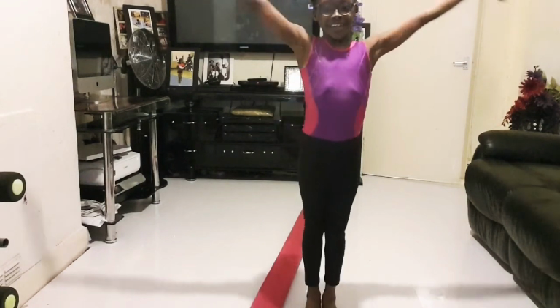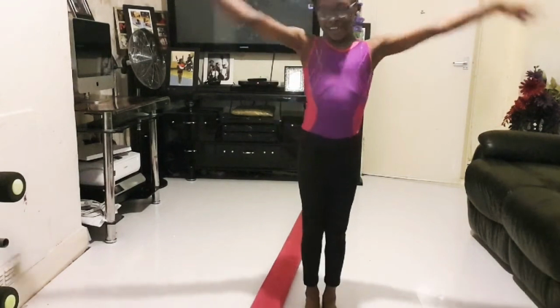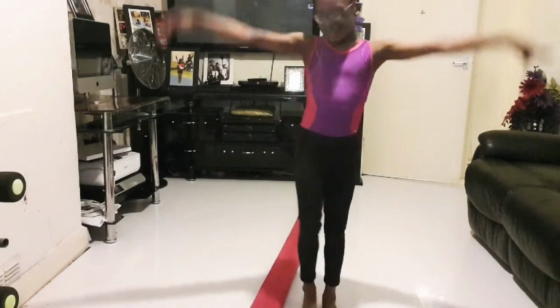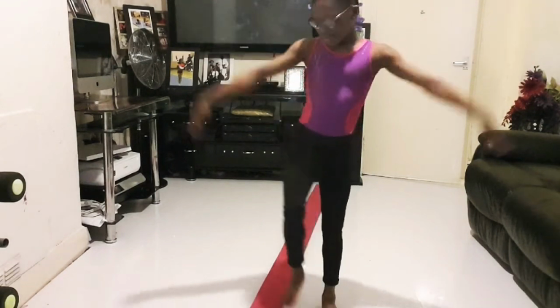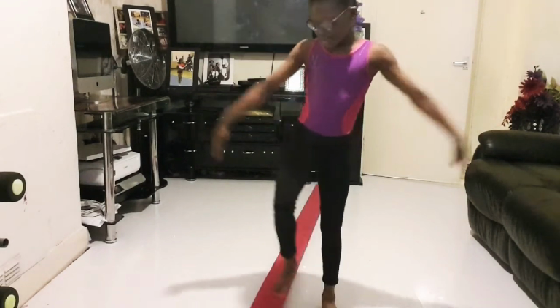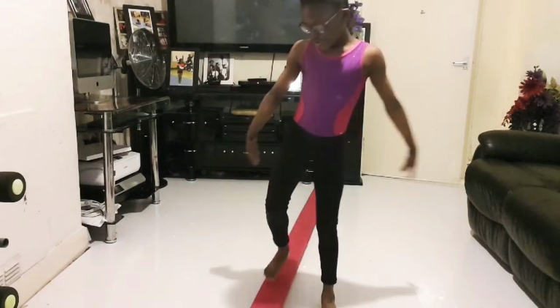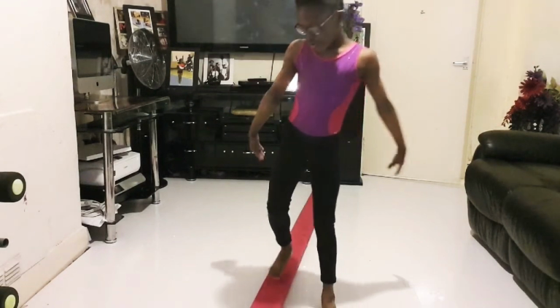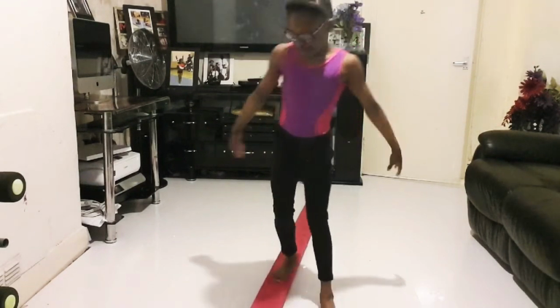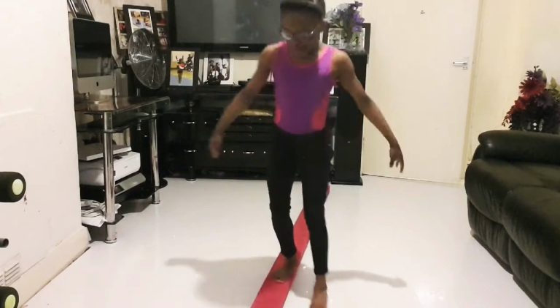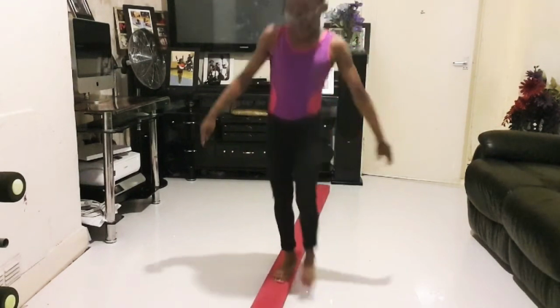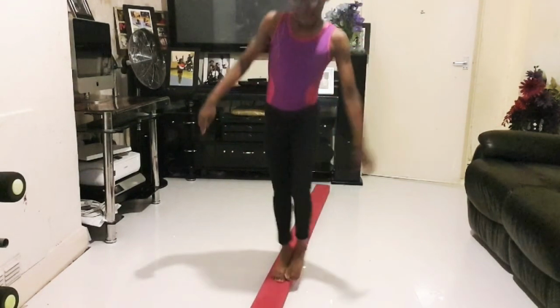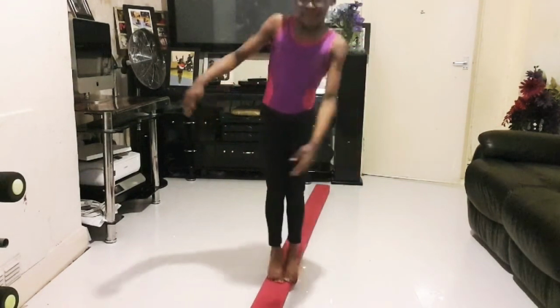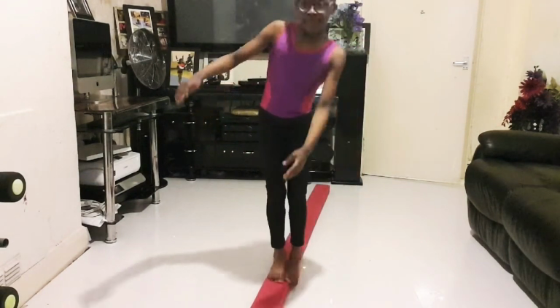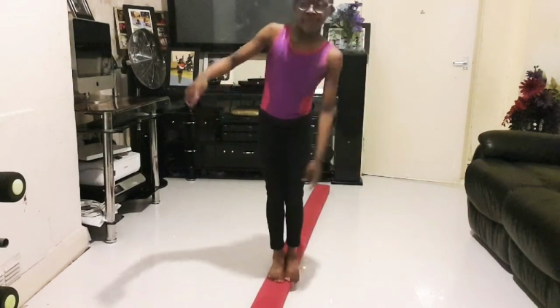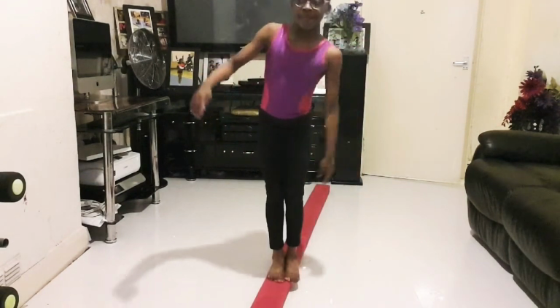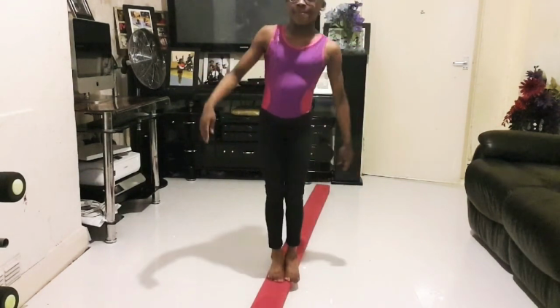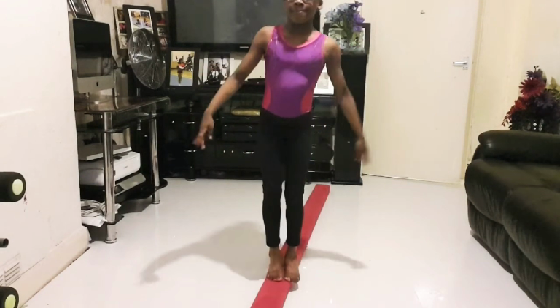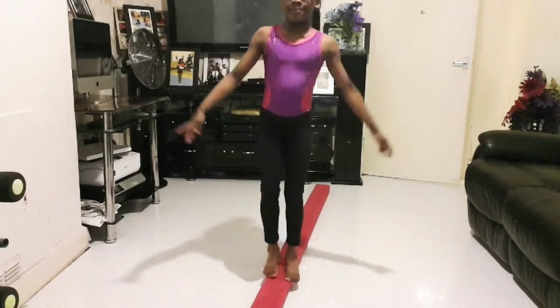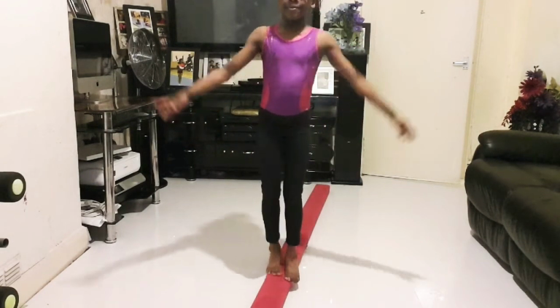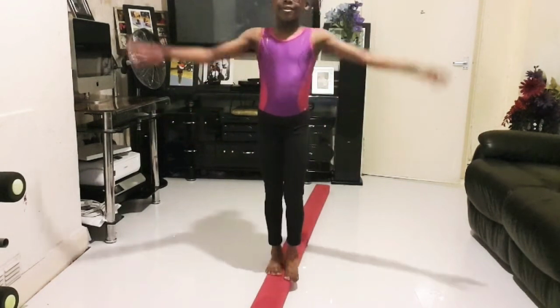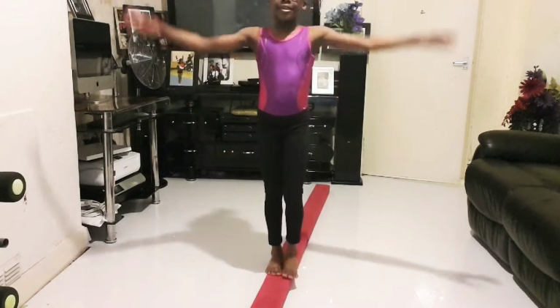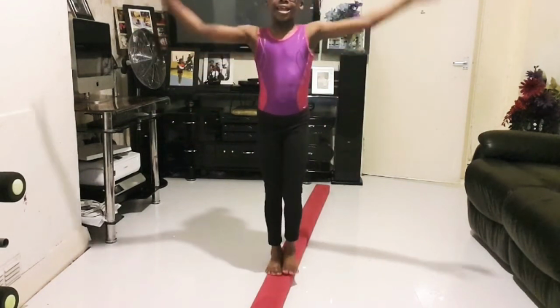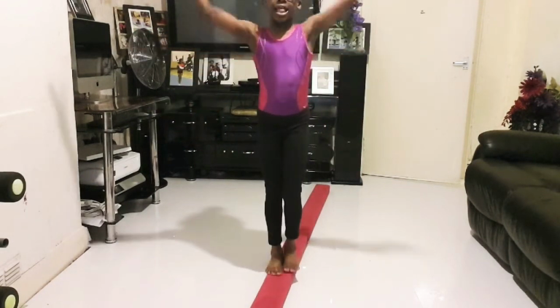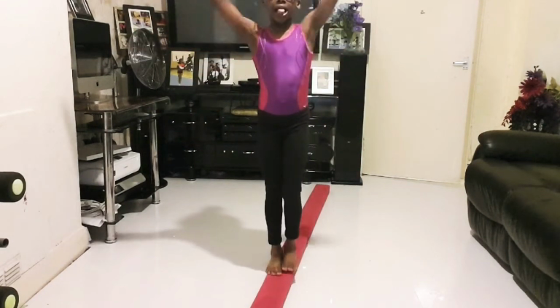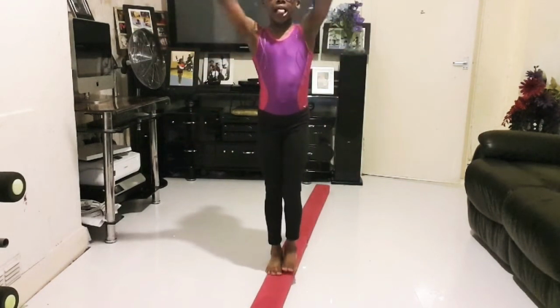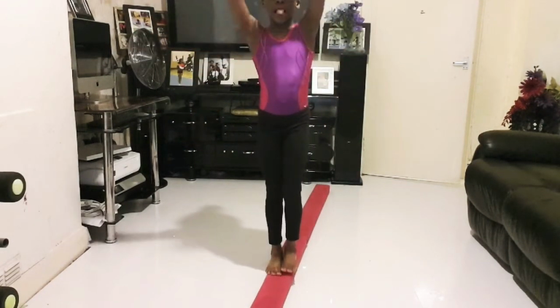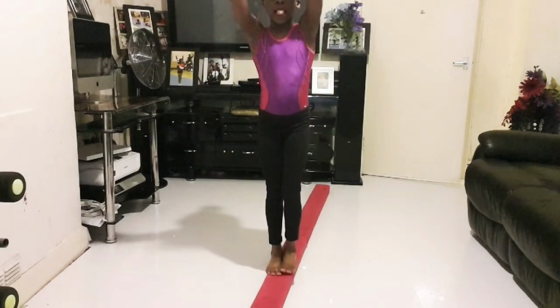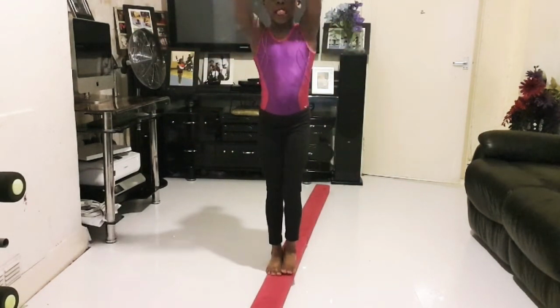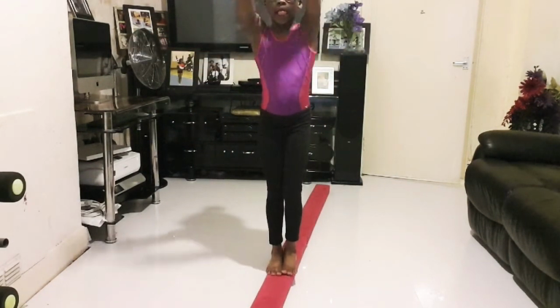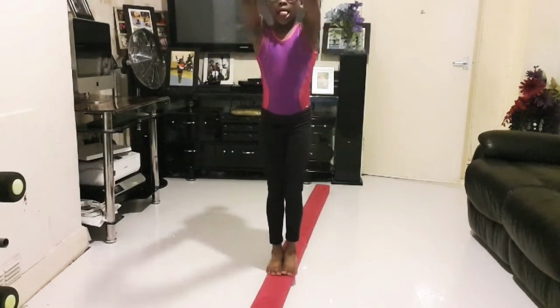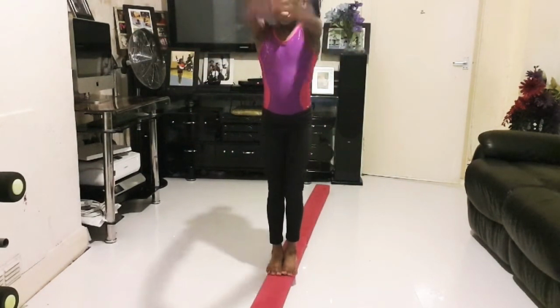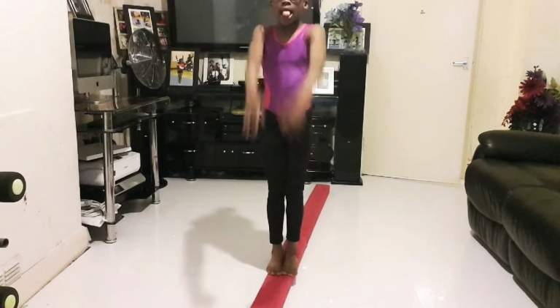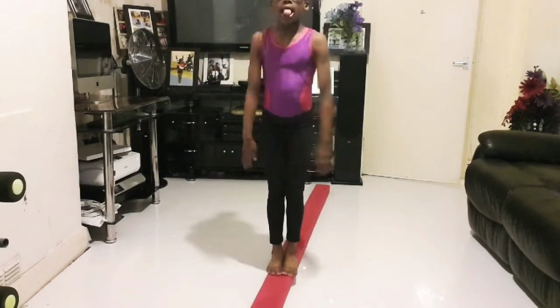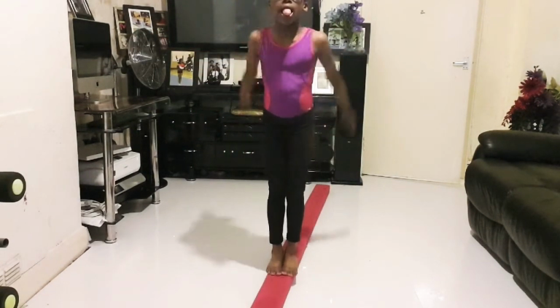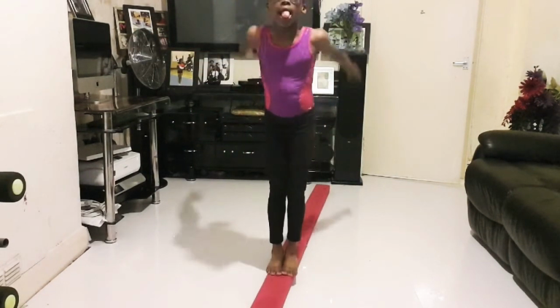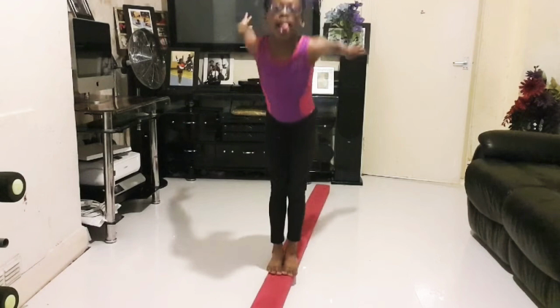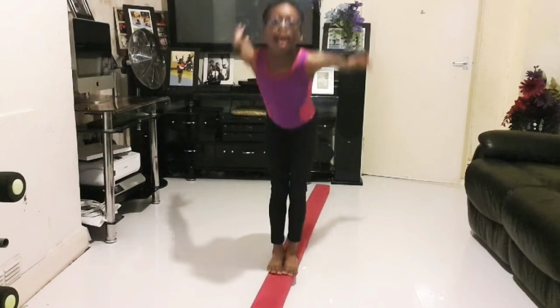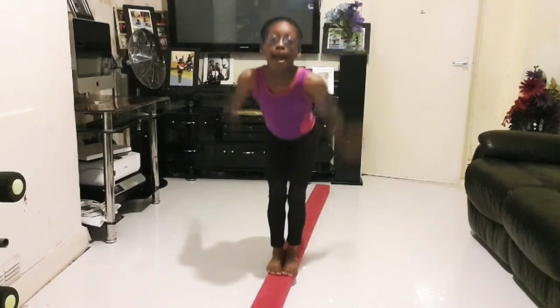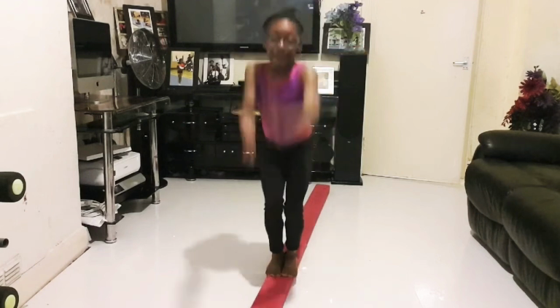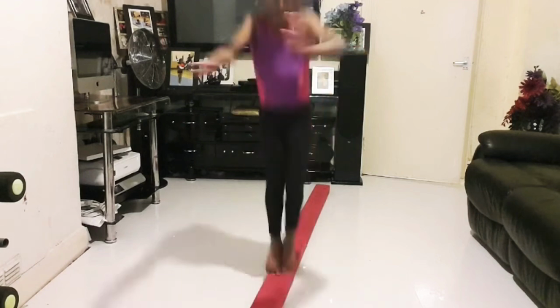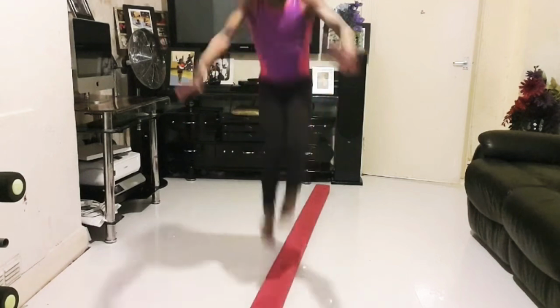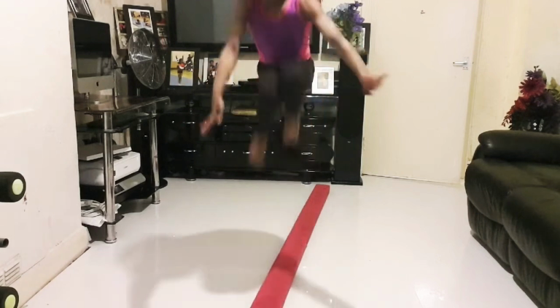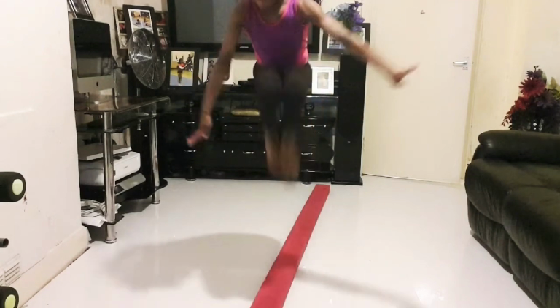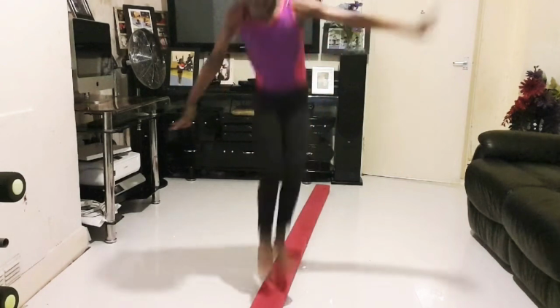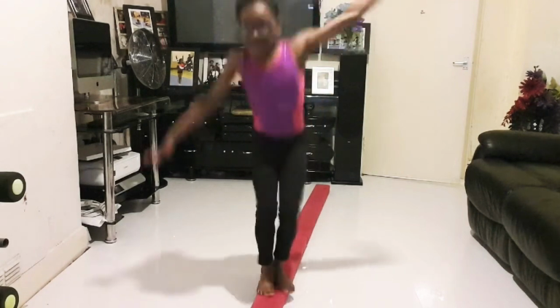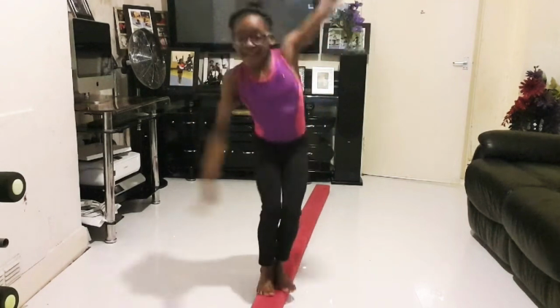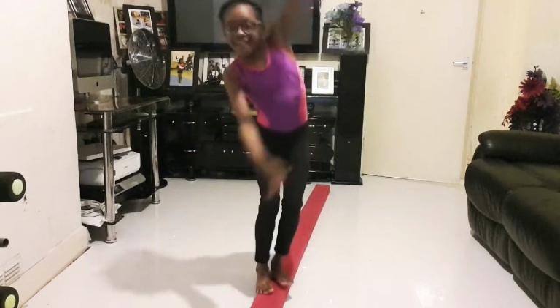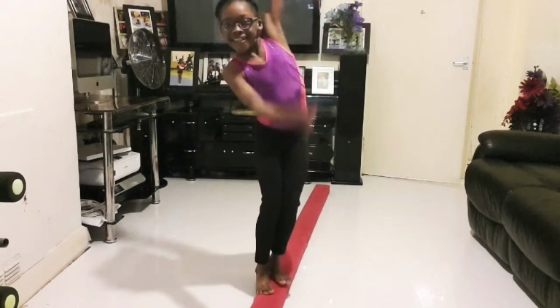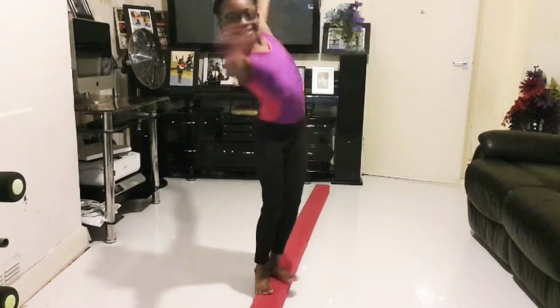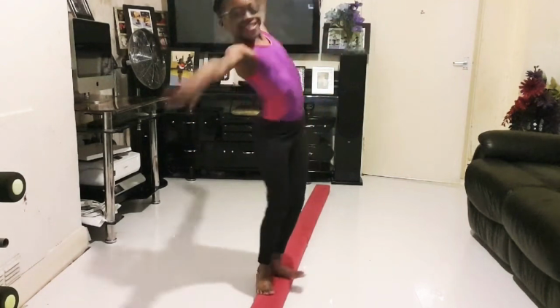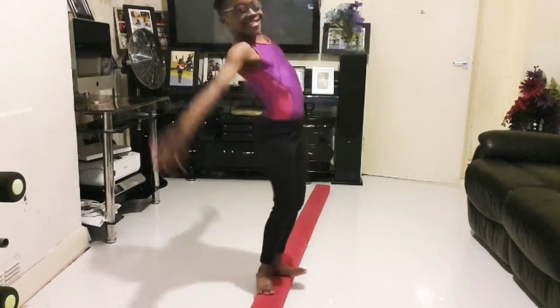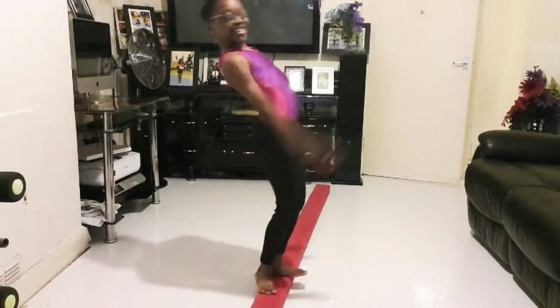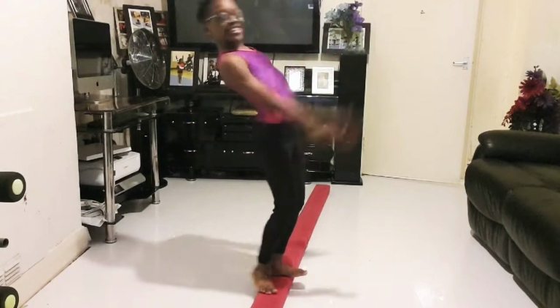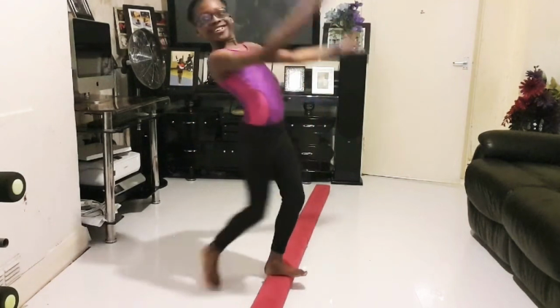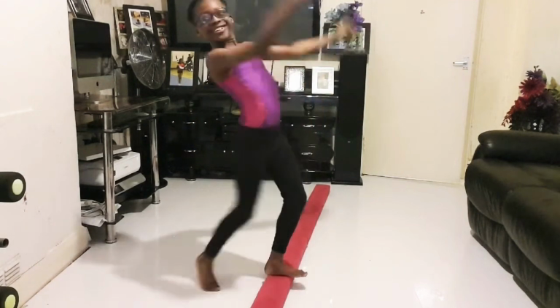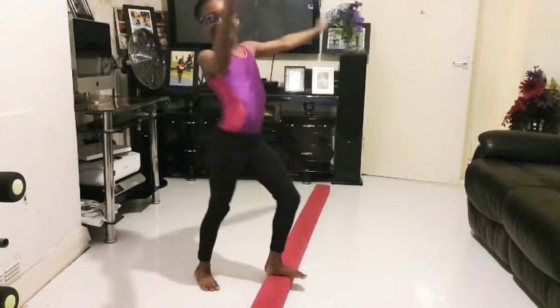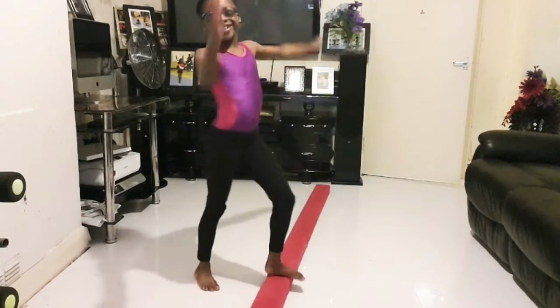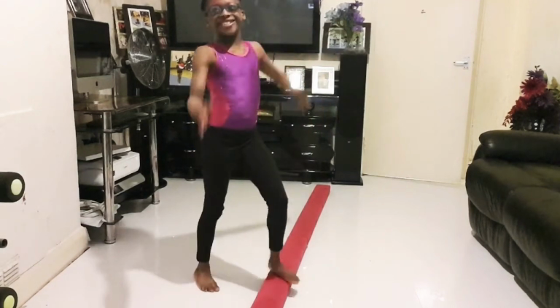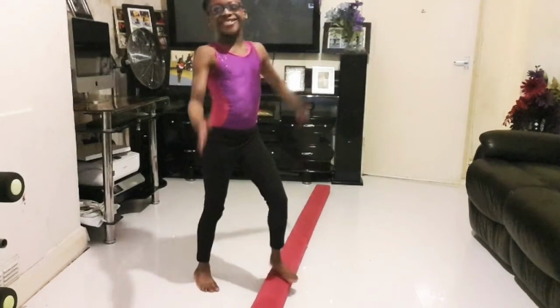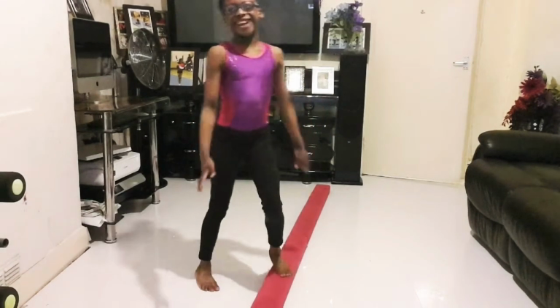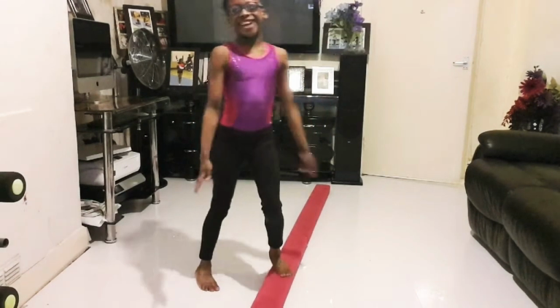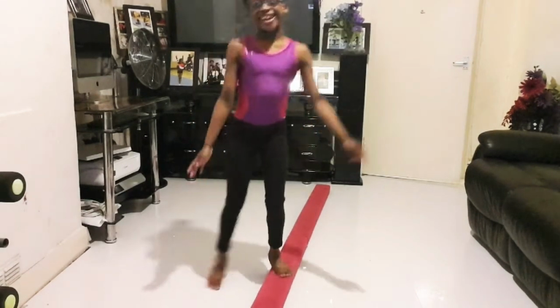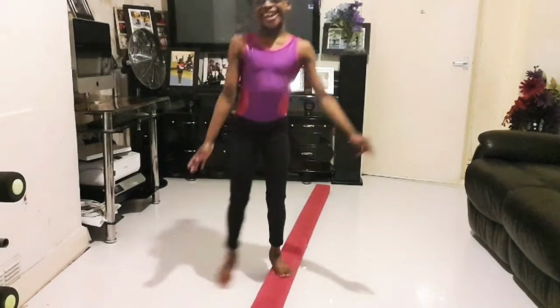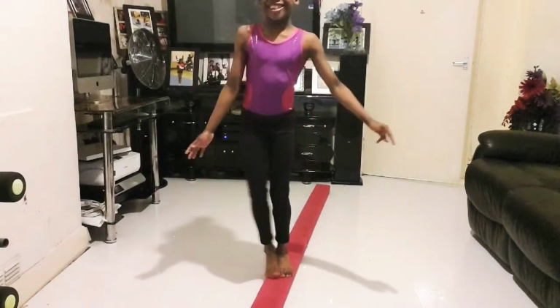Now we're going to do it on the beam. Let me try again.